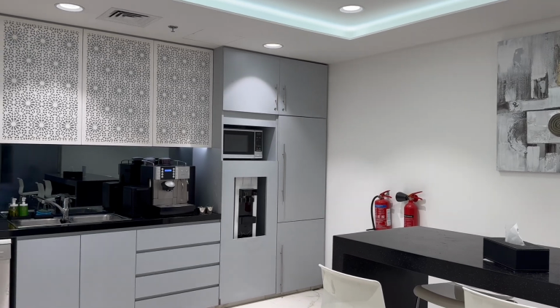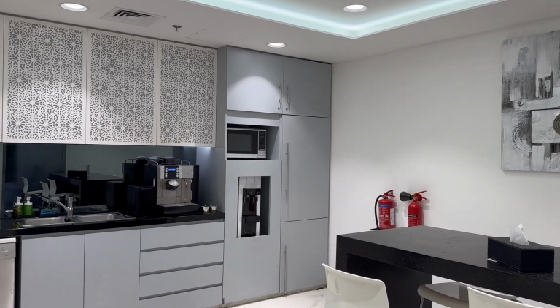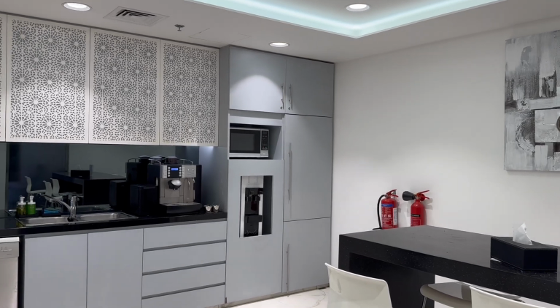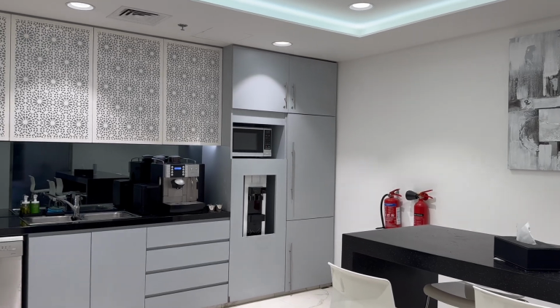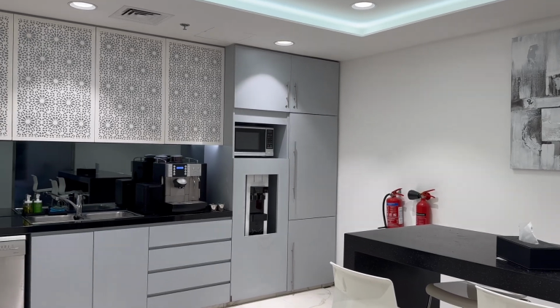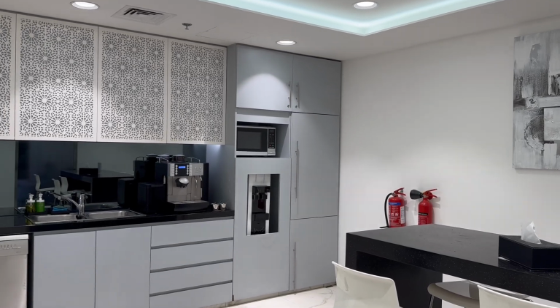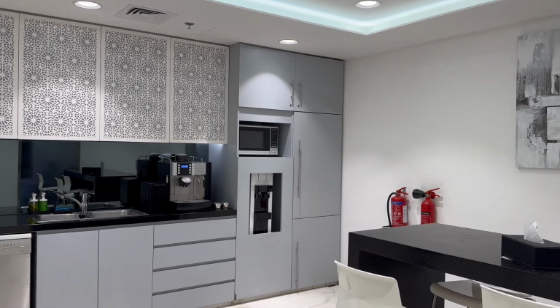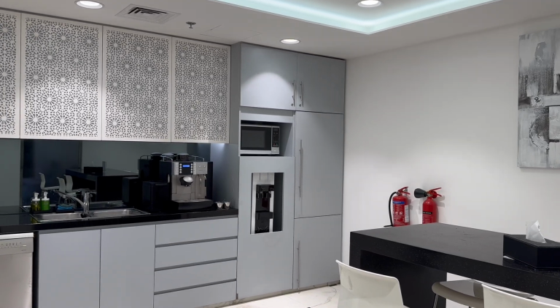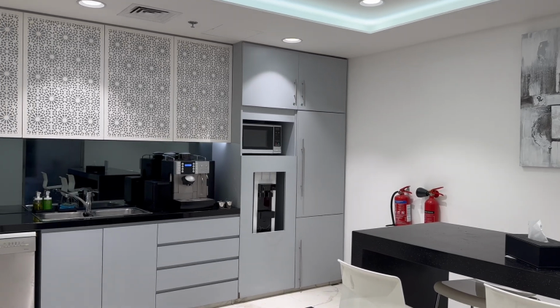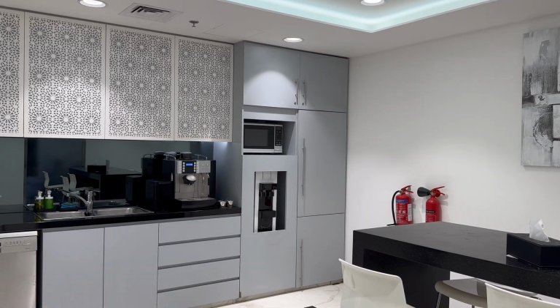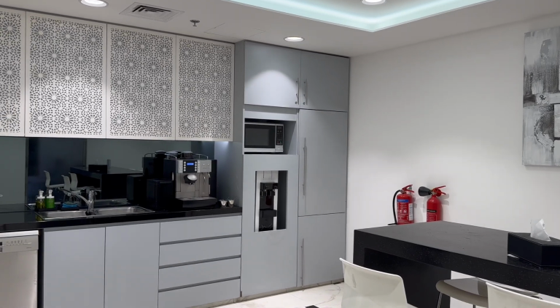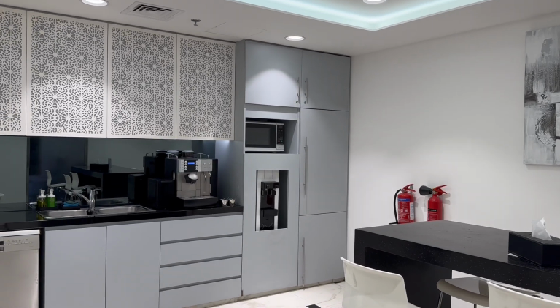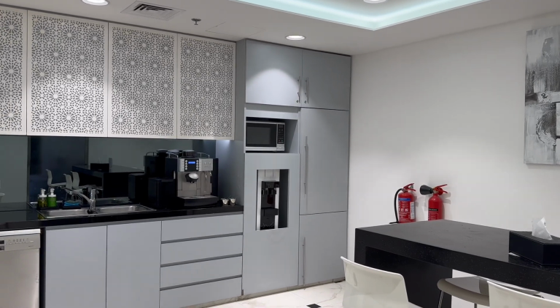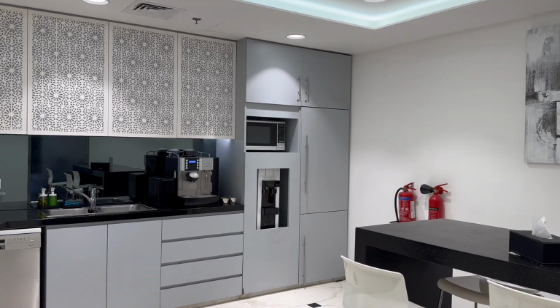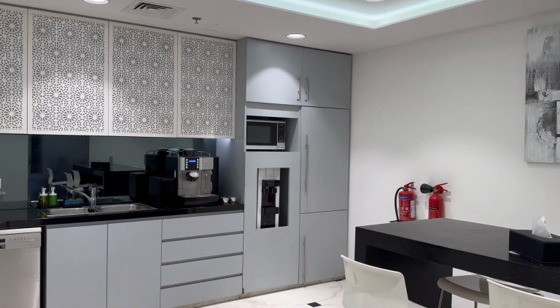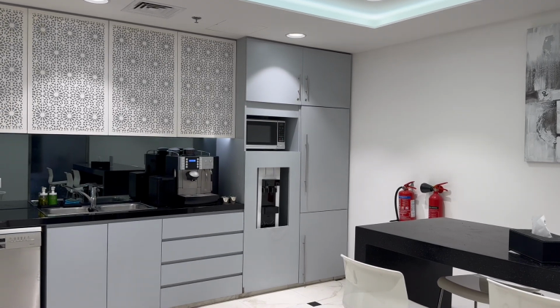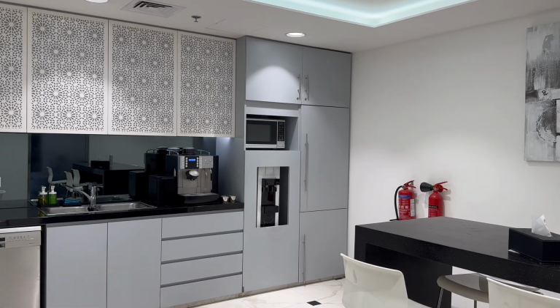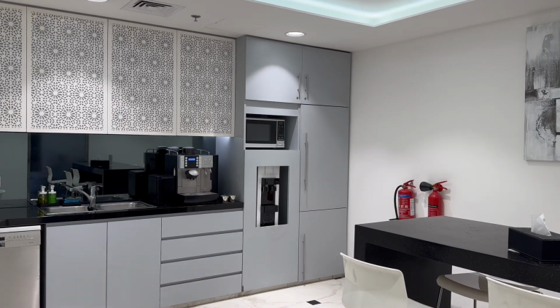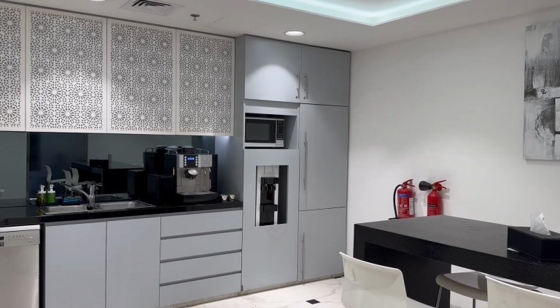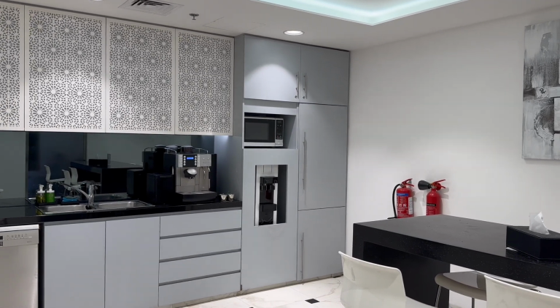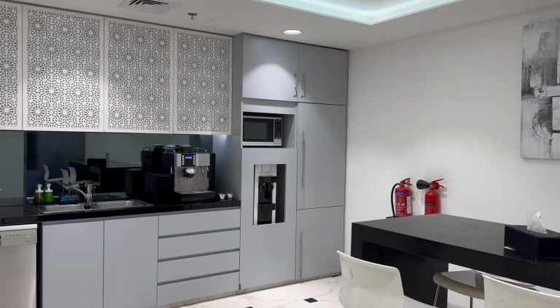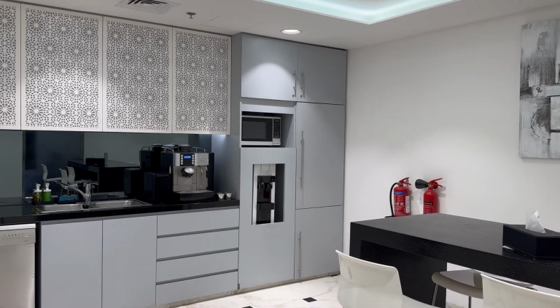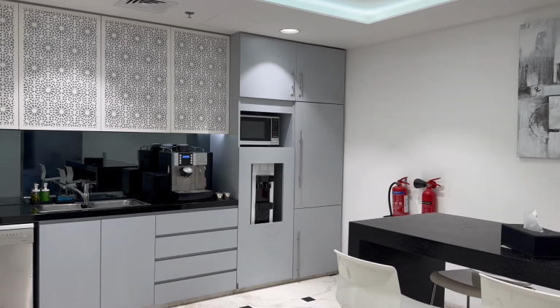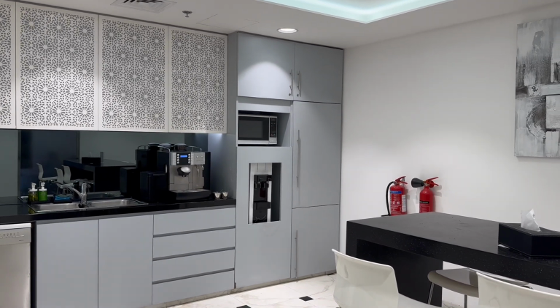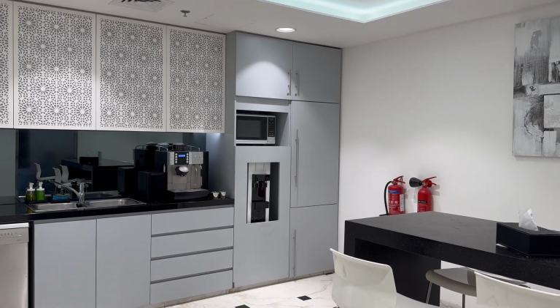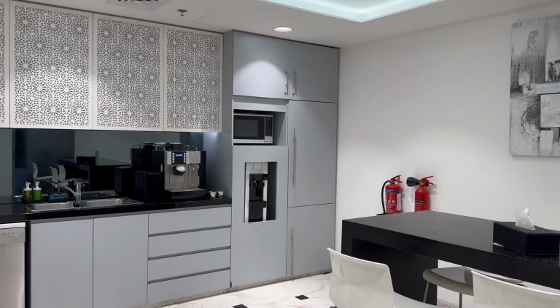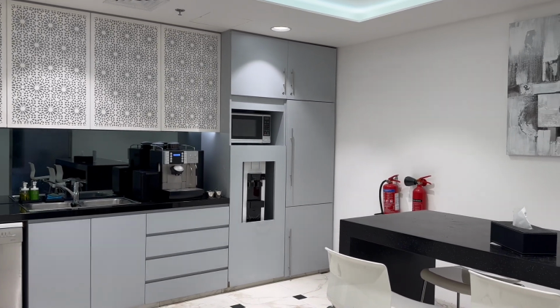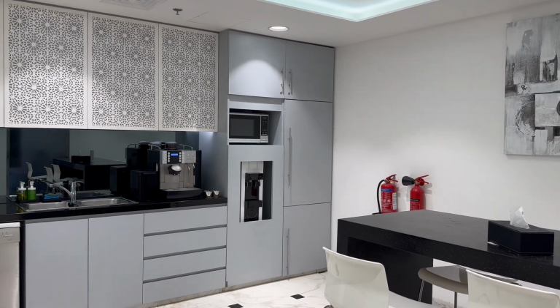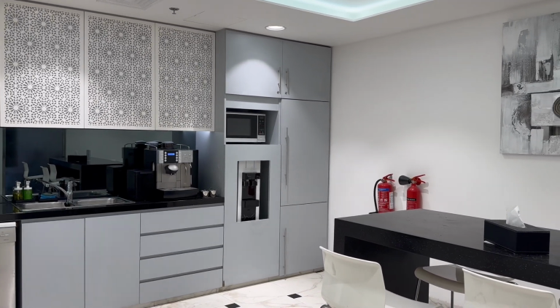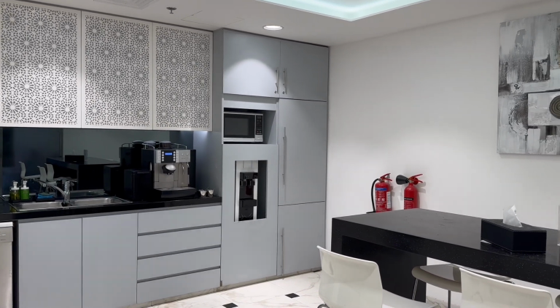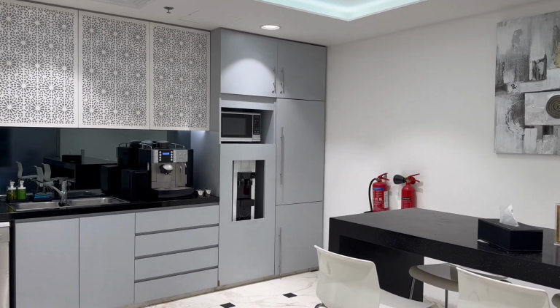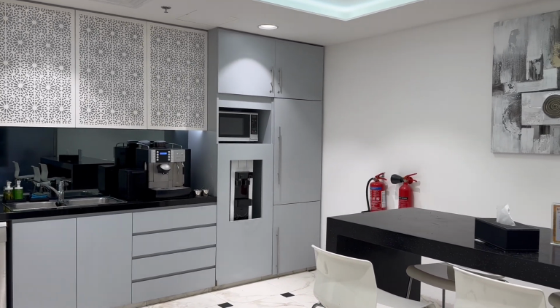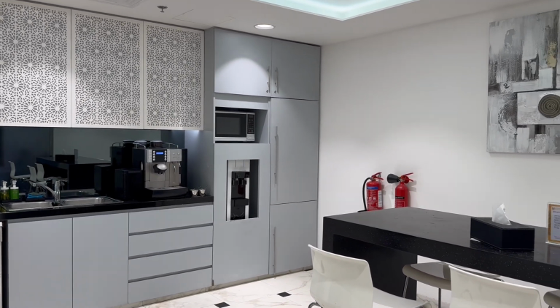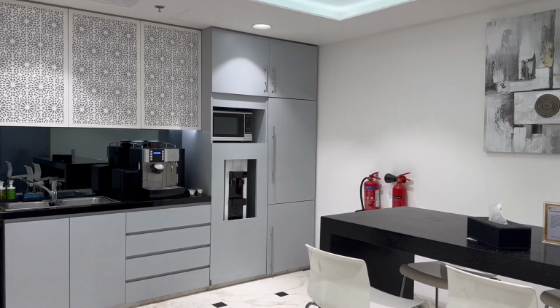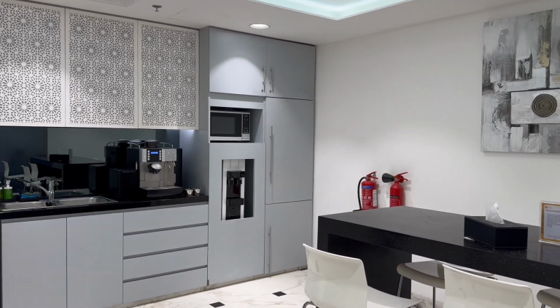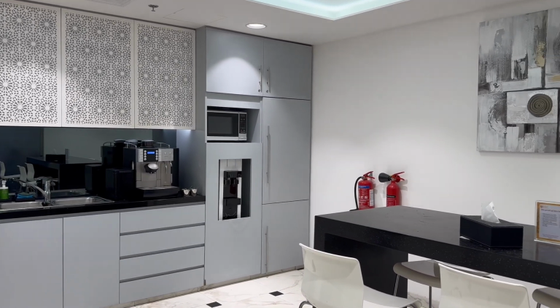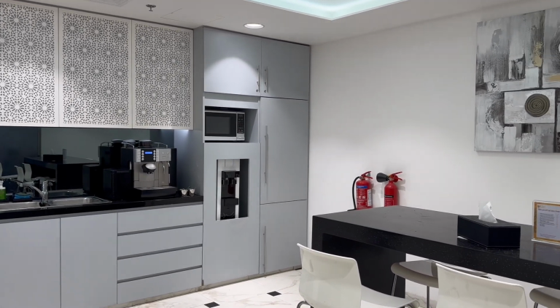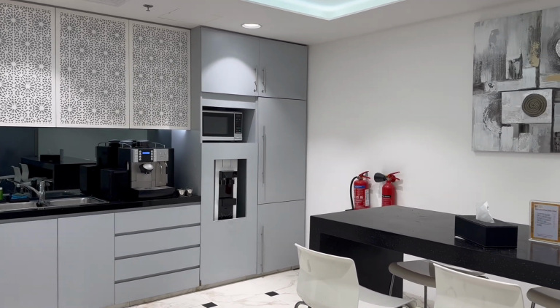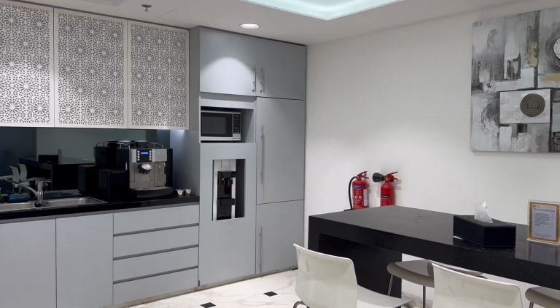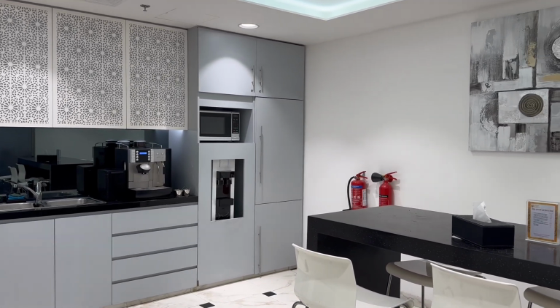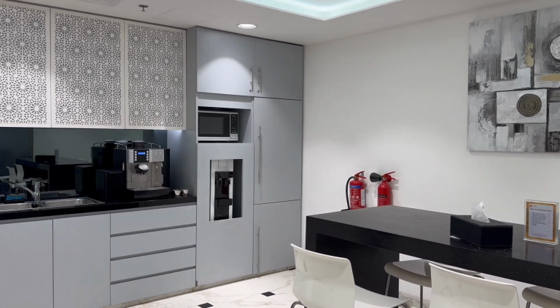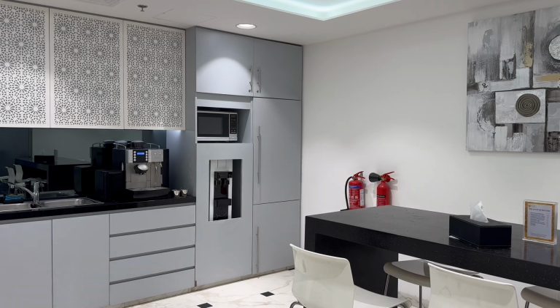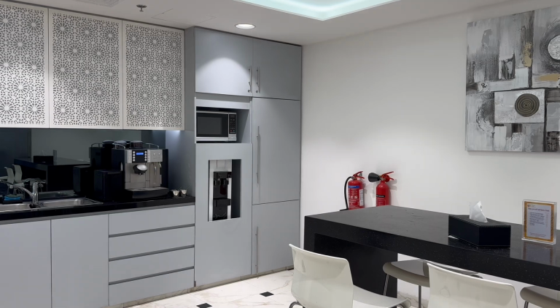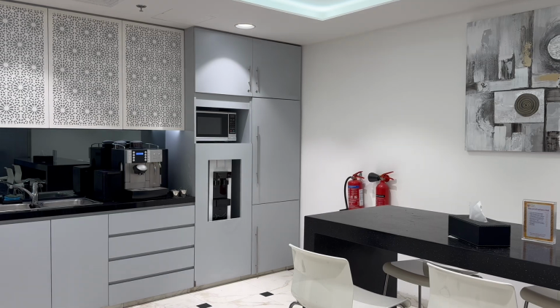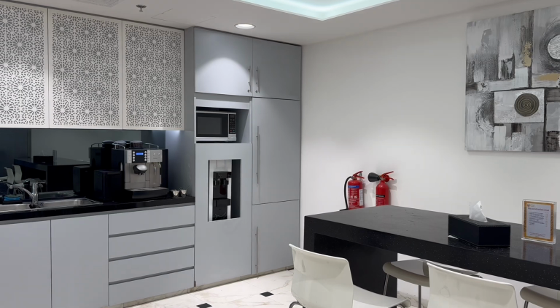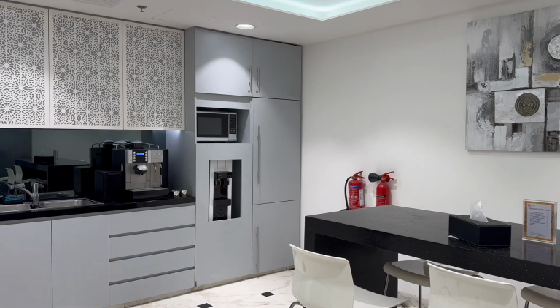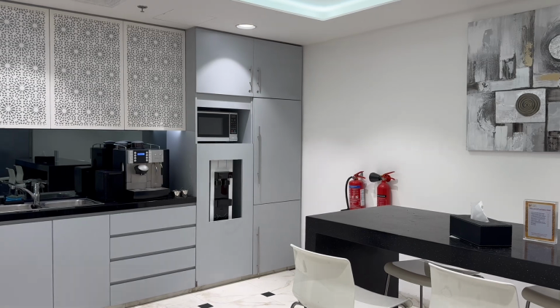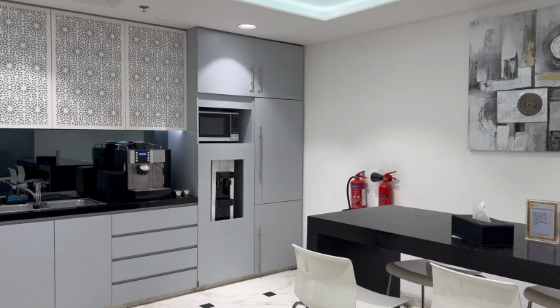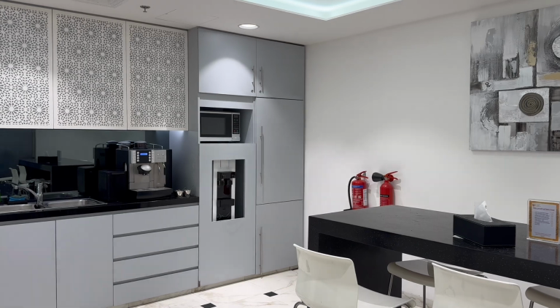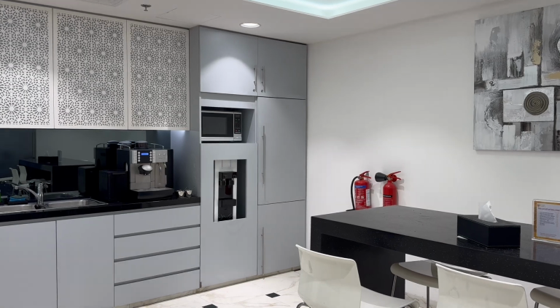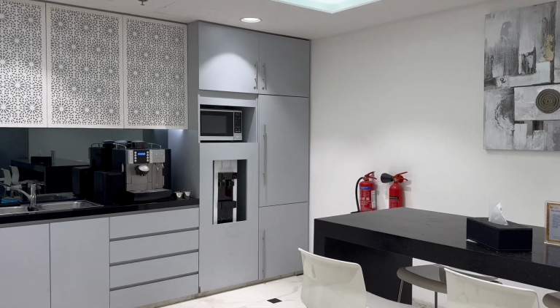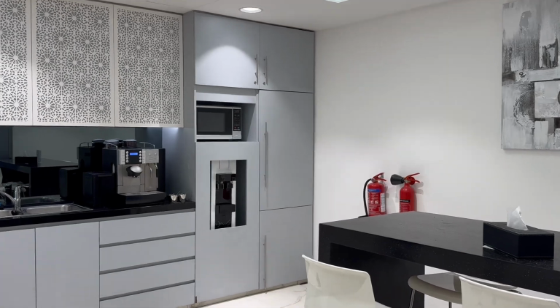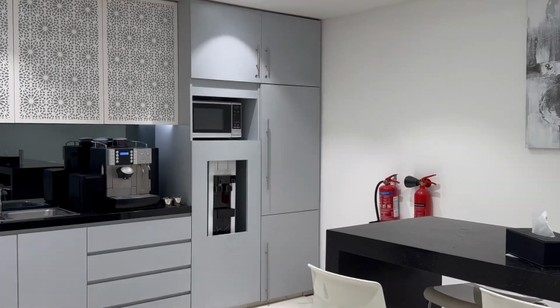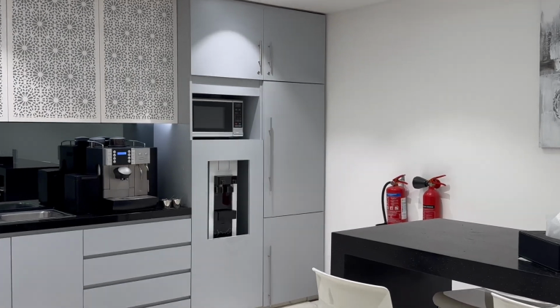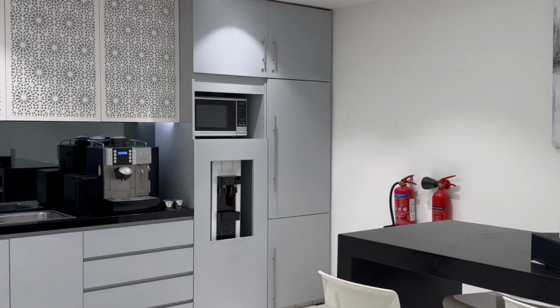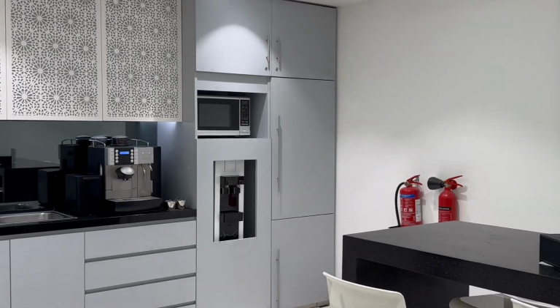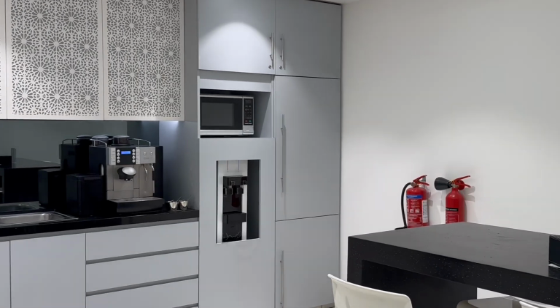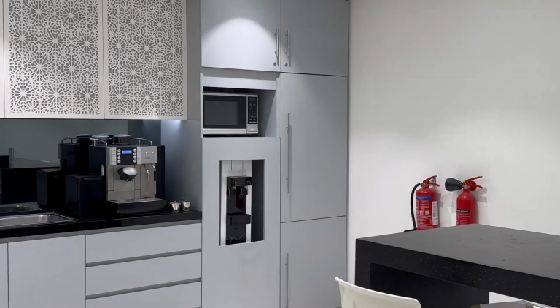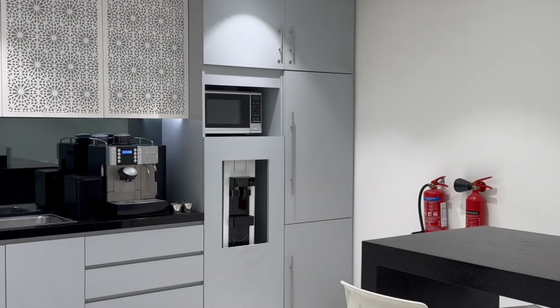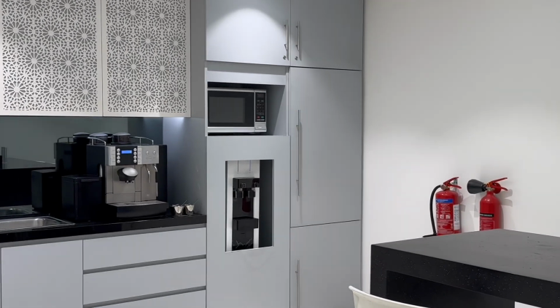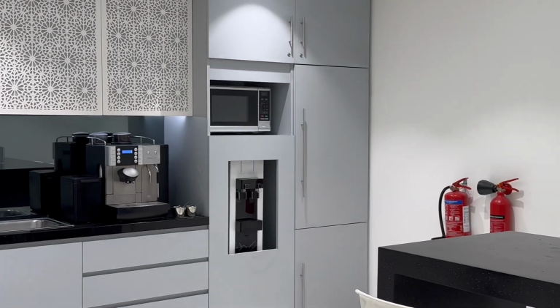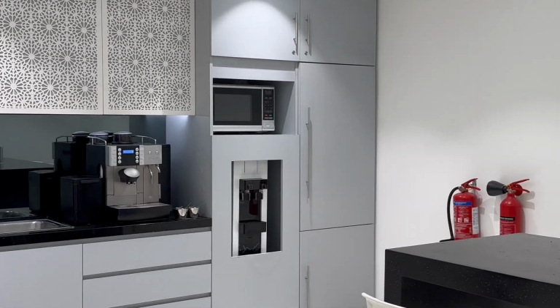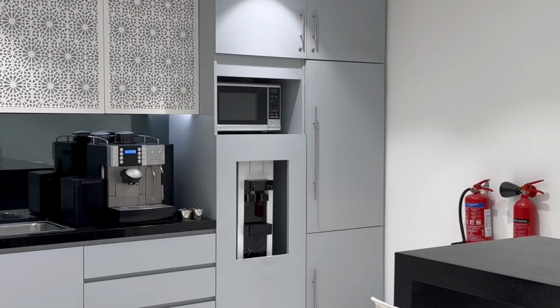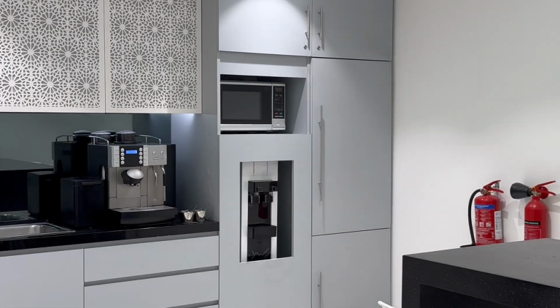This is our kitchen, but I still don't know how to make any coffee with this machine.